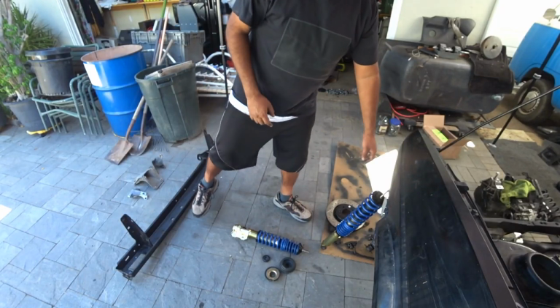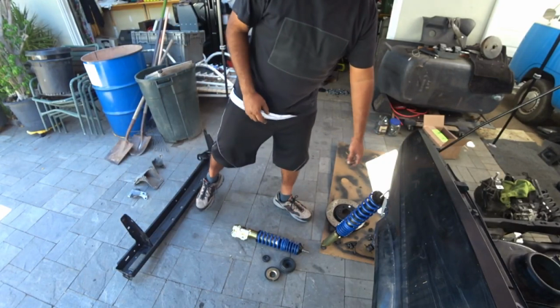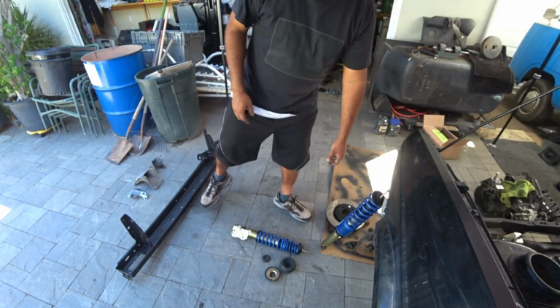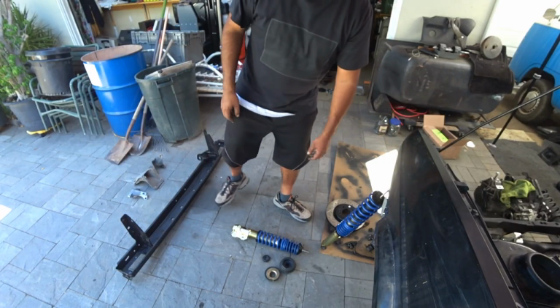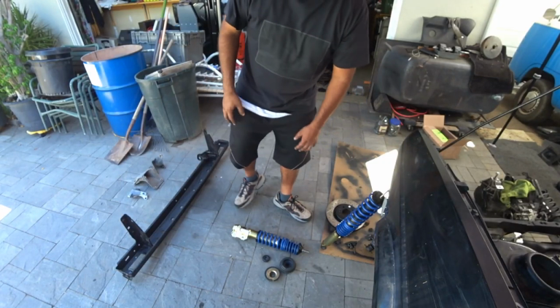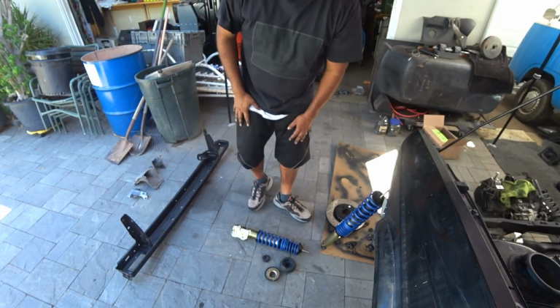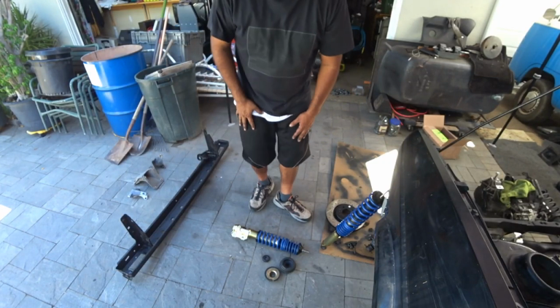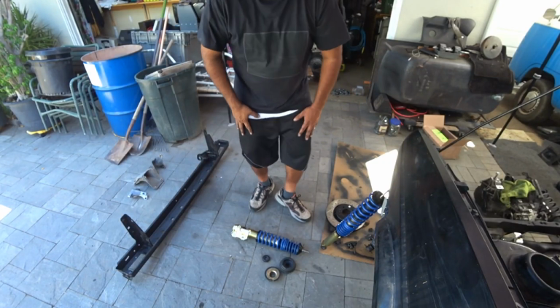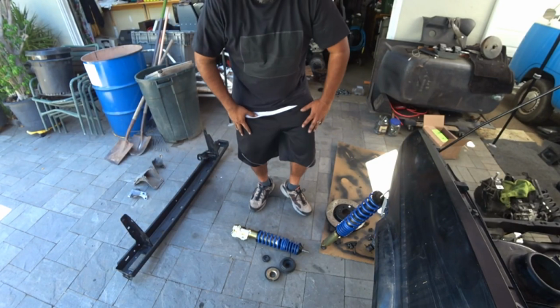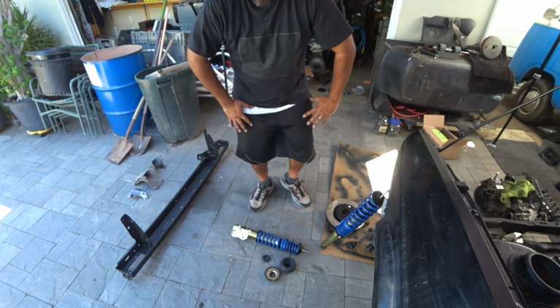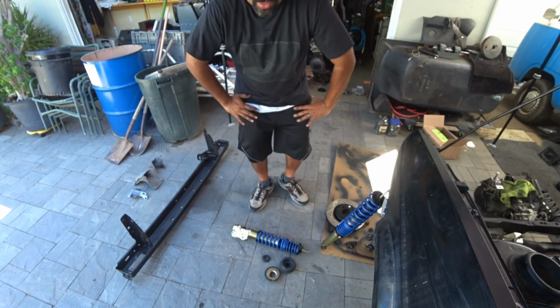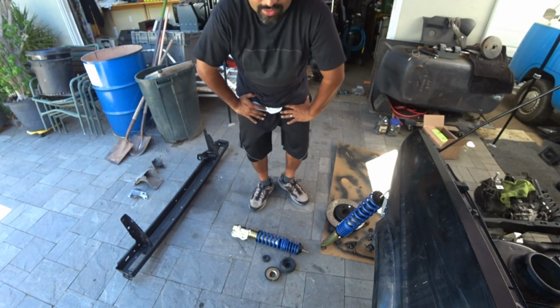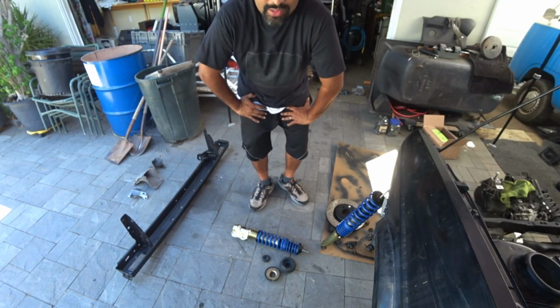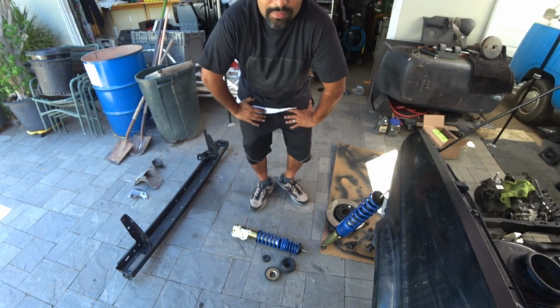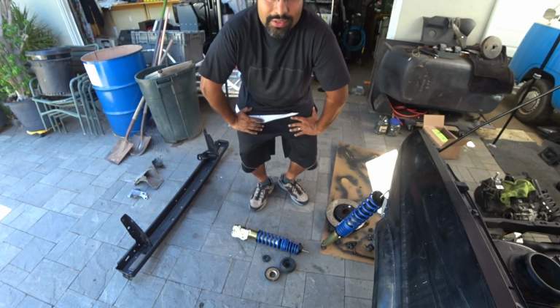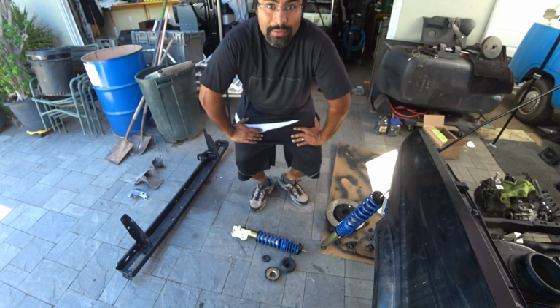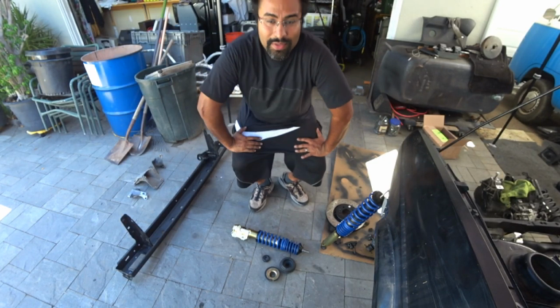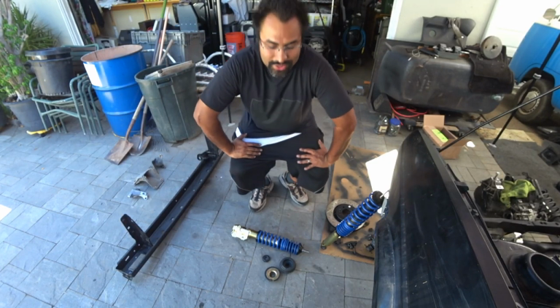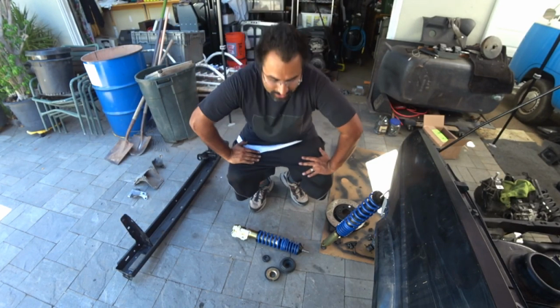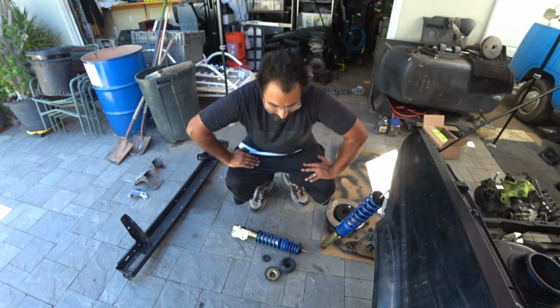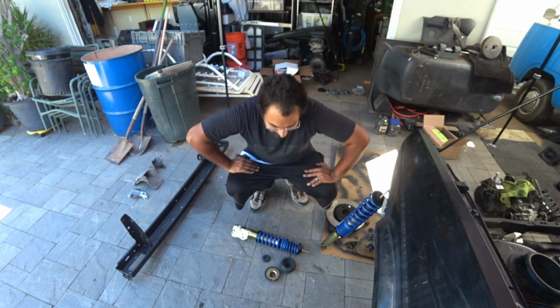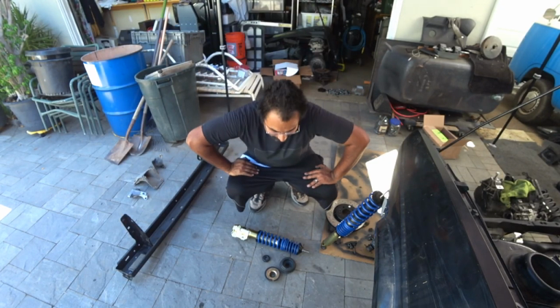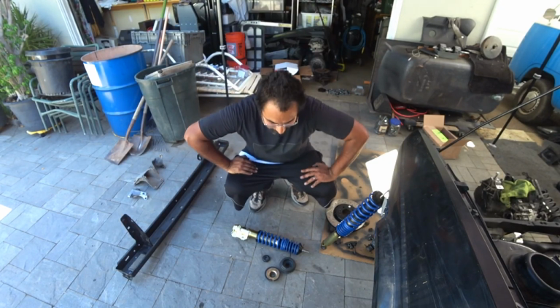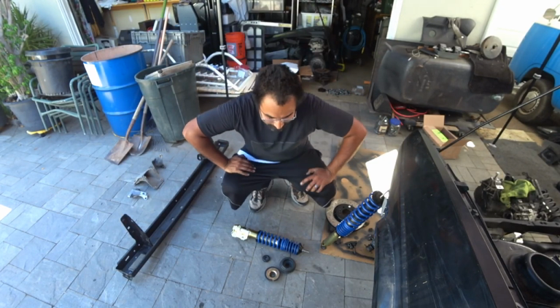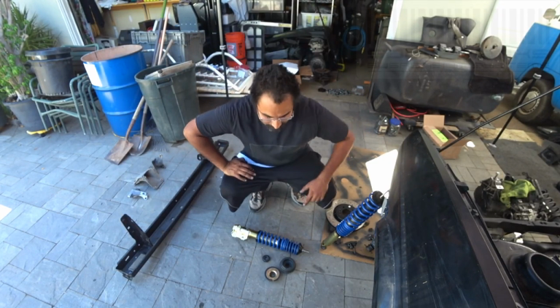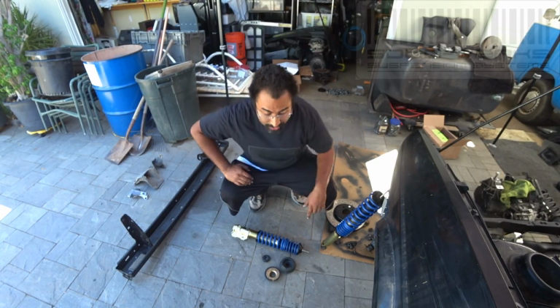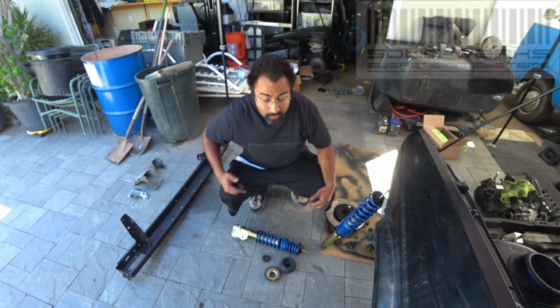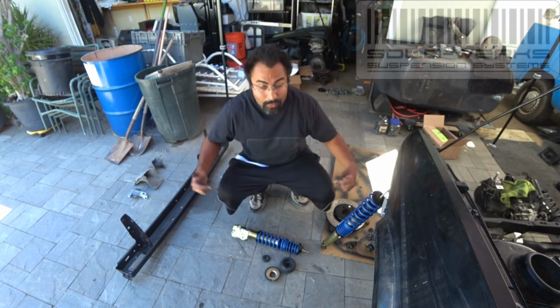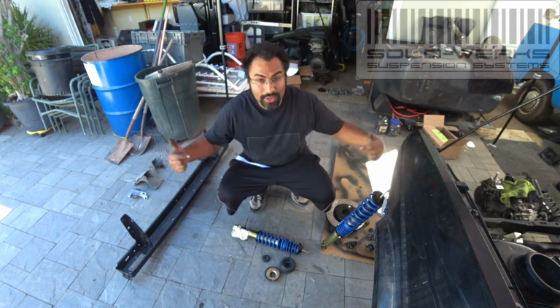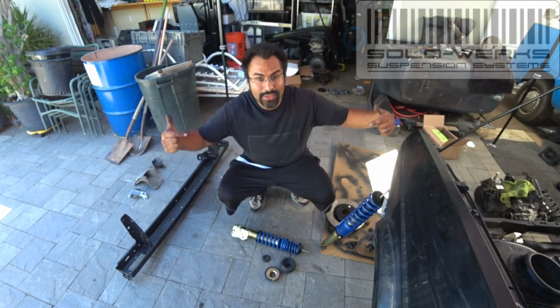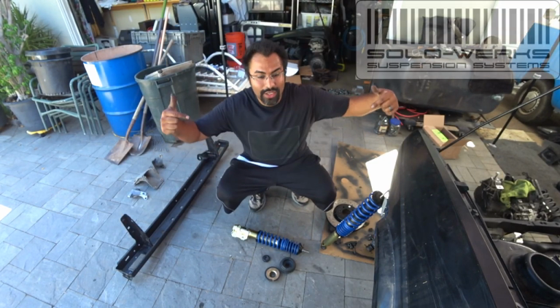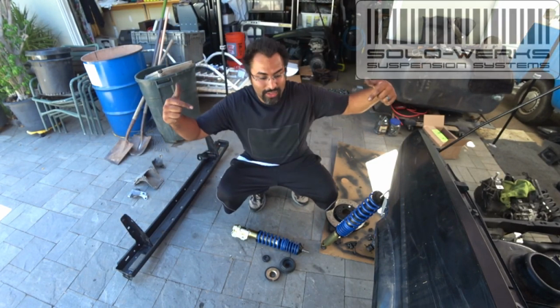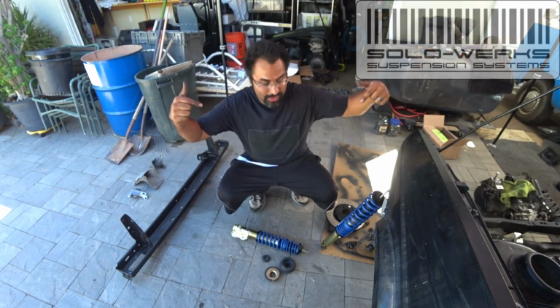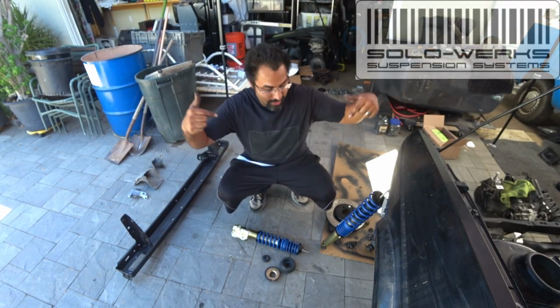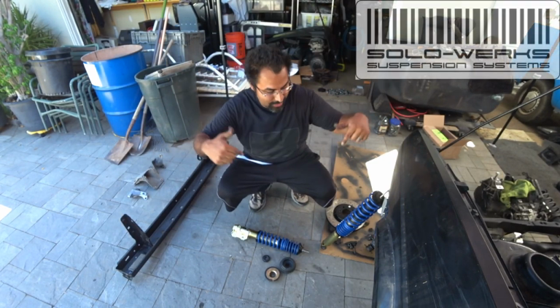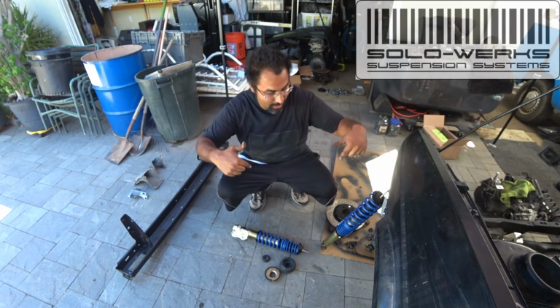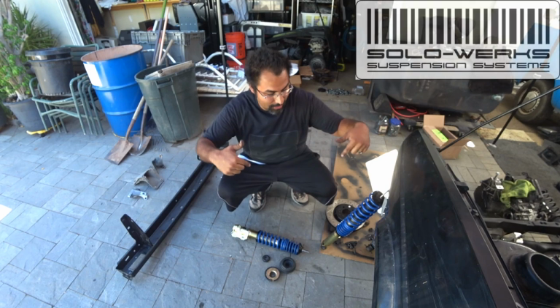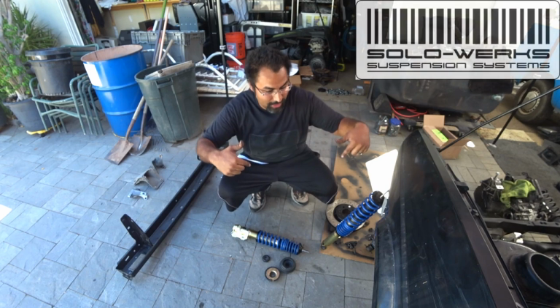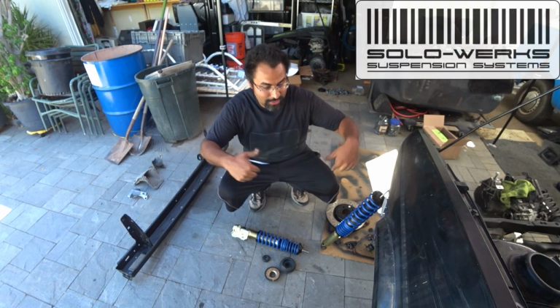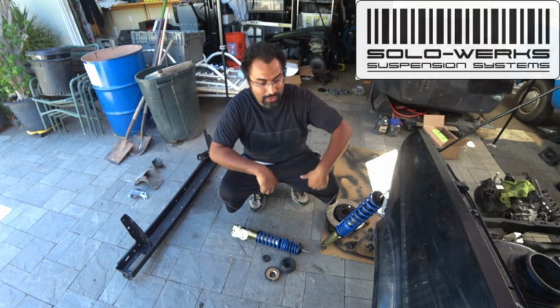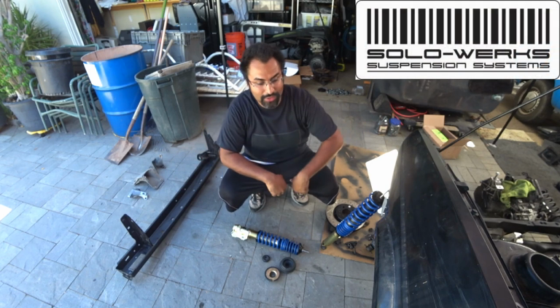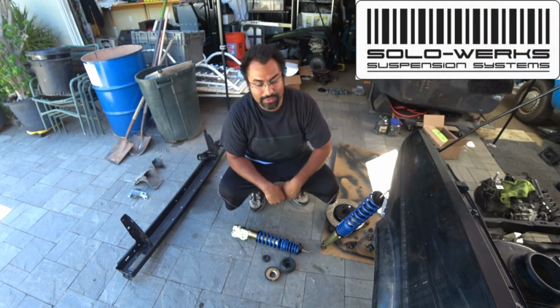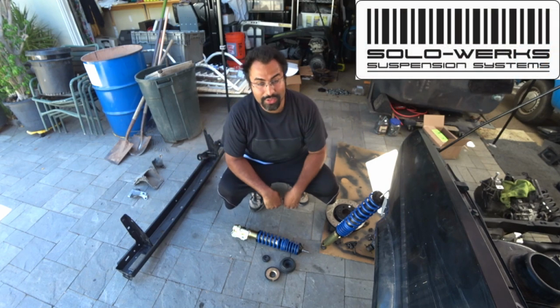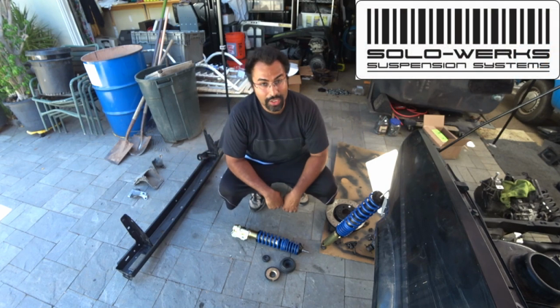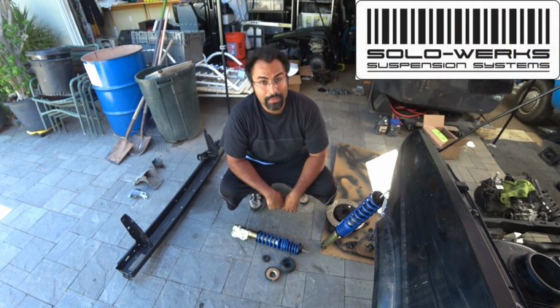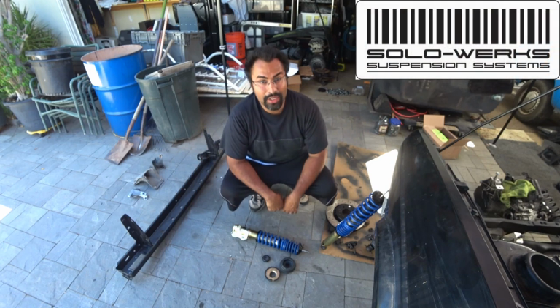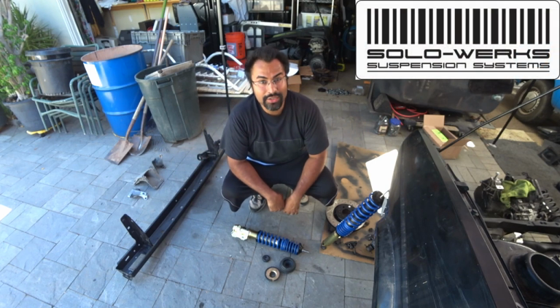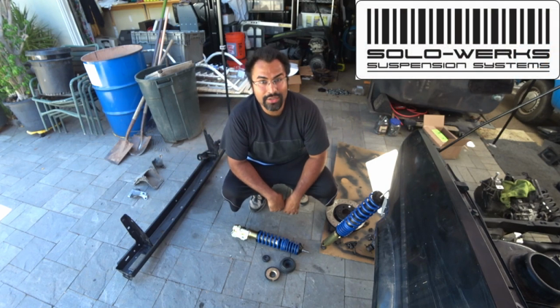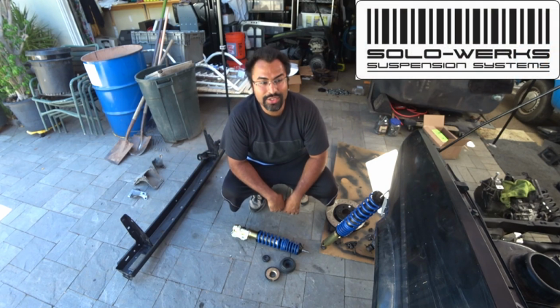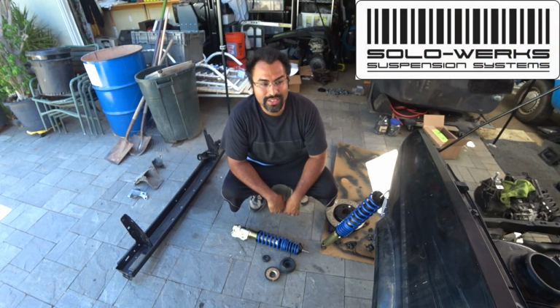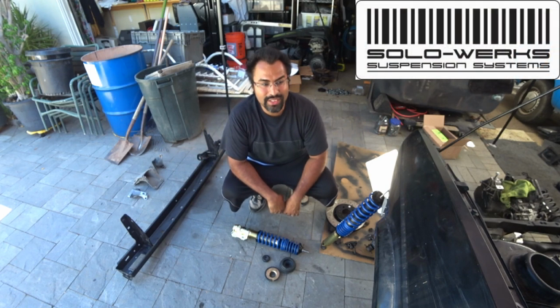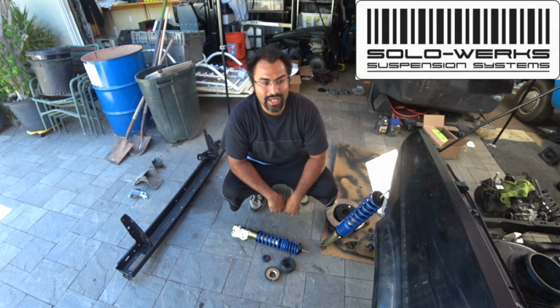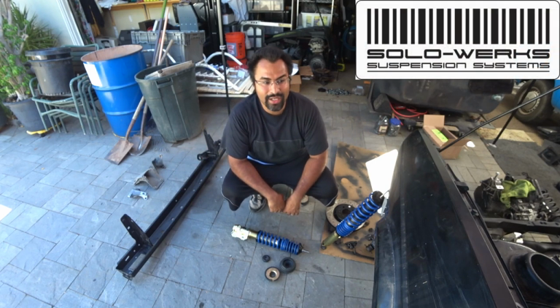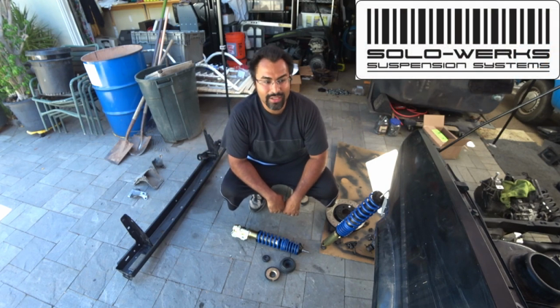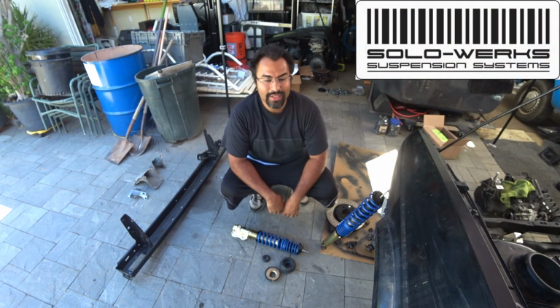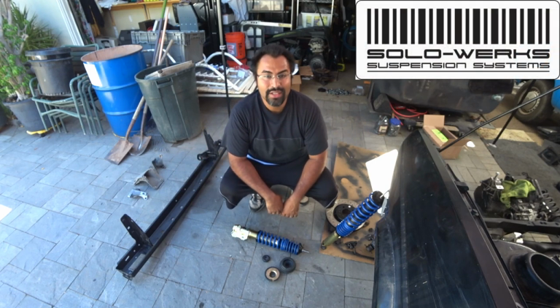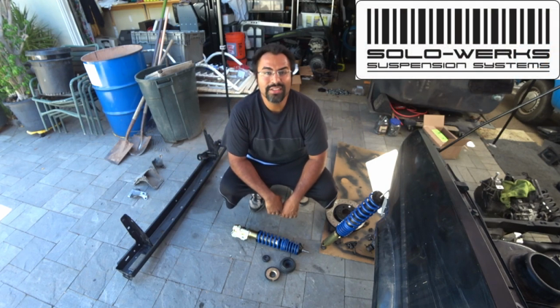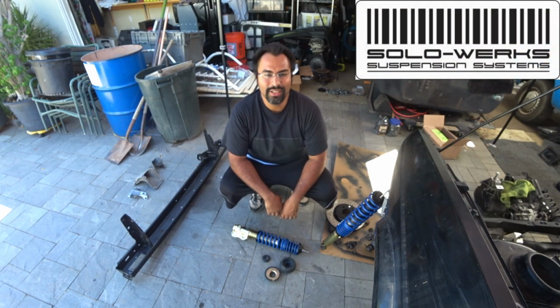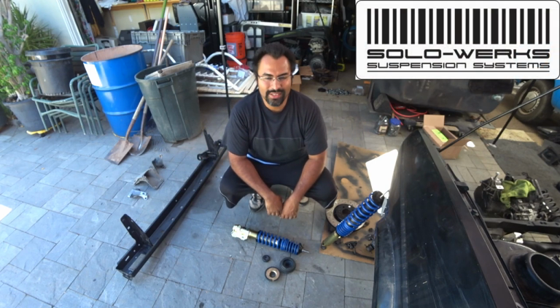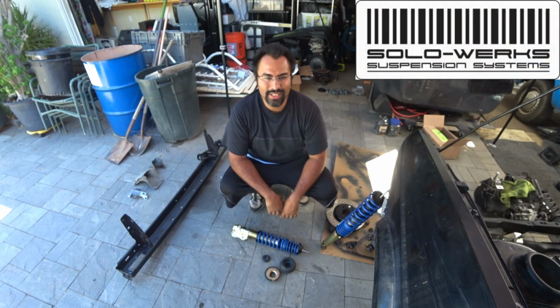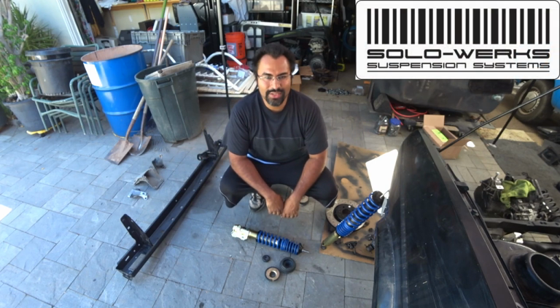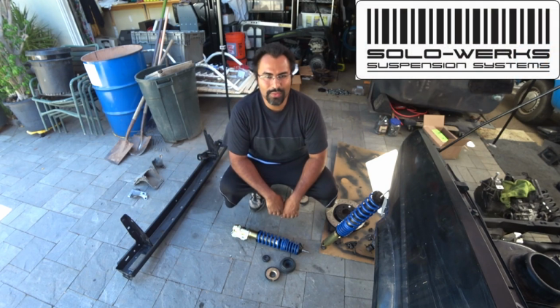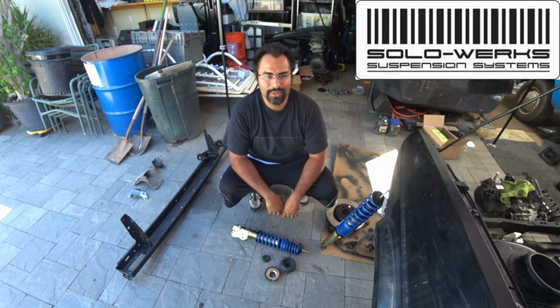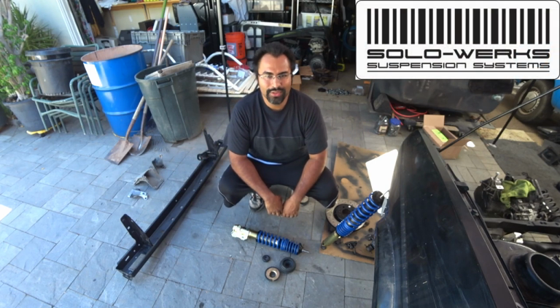Hey everybody, this episode of Pinchilla's Garage, we're installing SoloWorks coilovers on our Mark II GTI. So let's get to work.